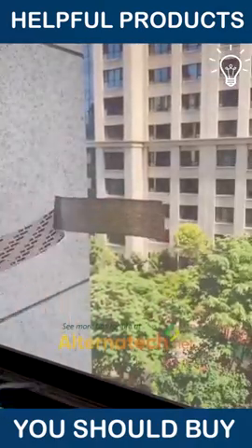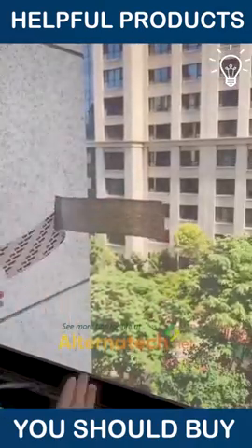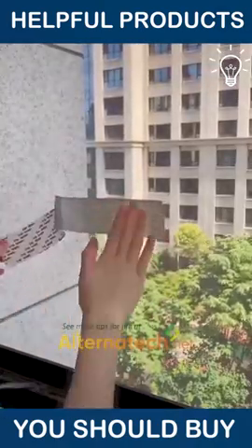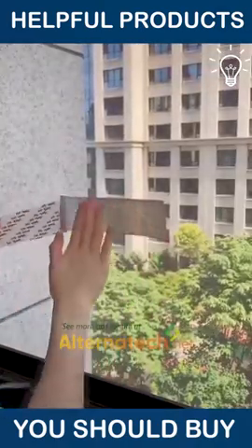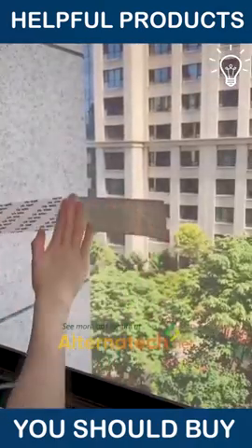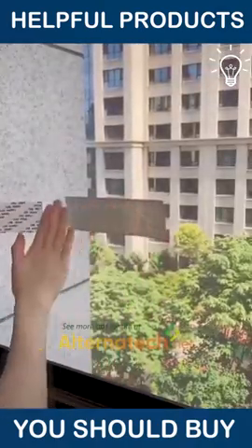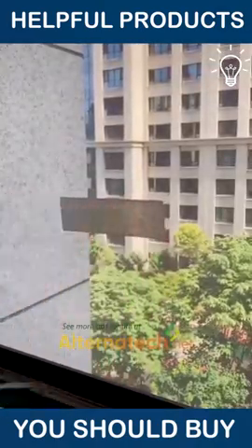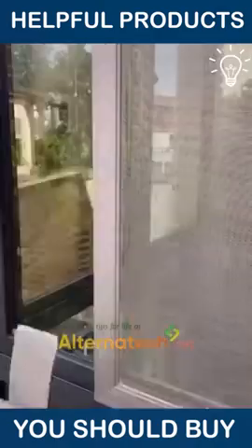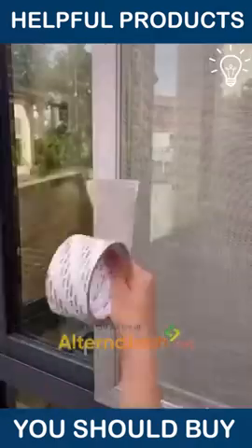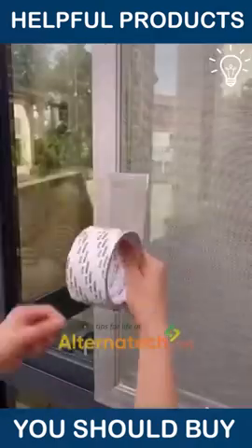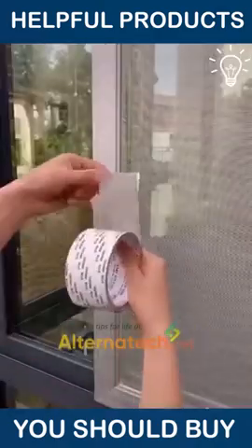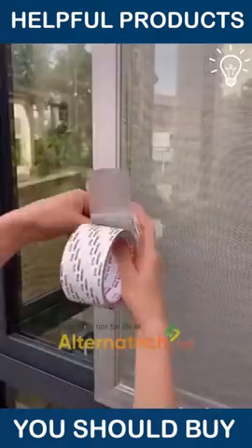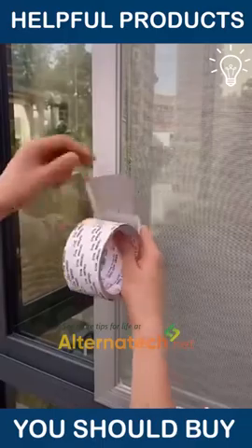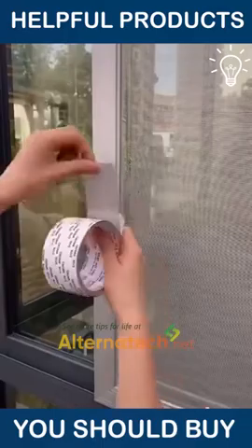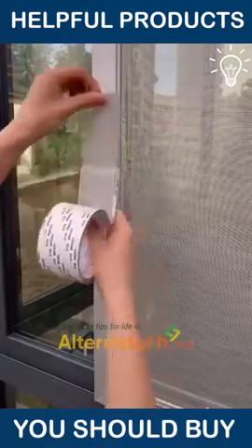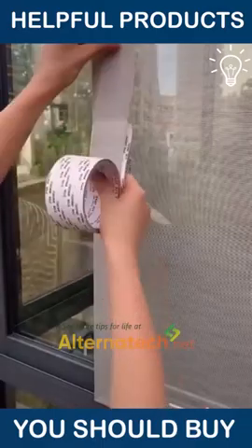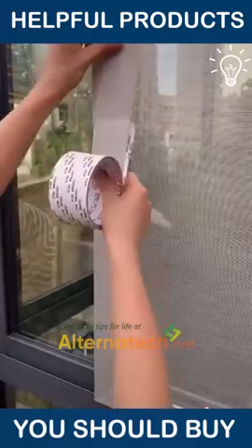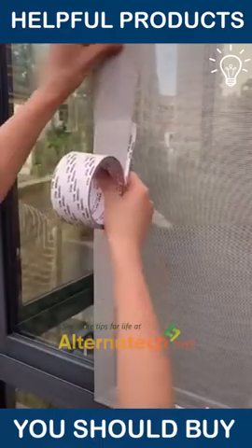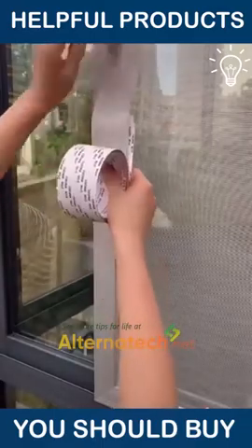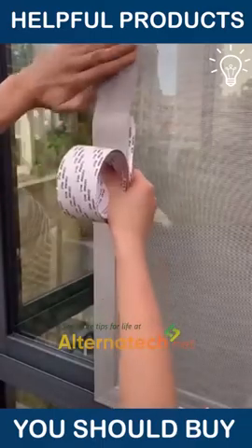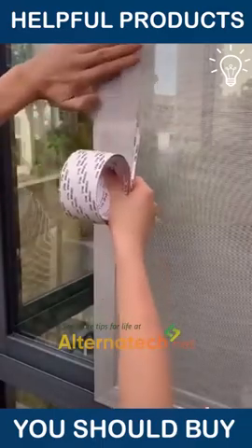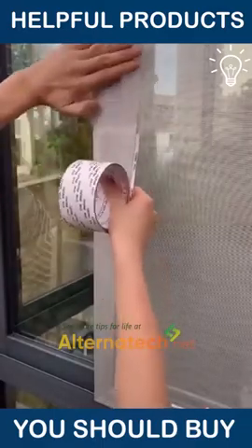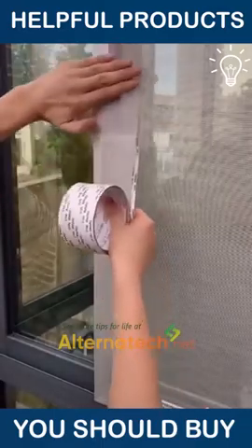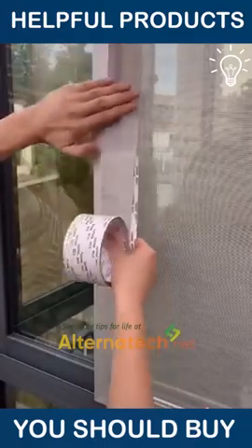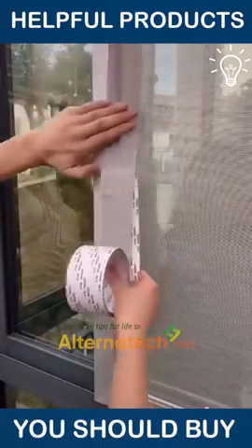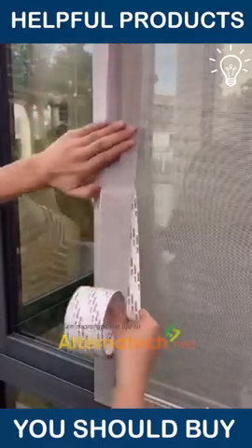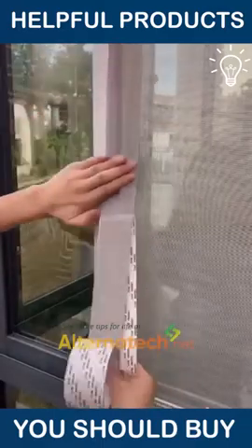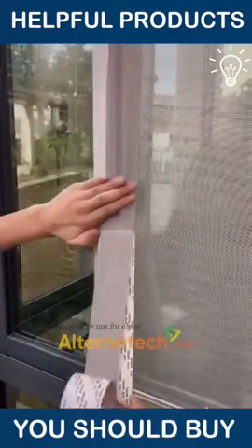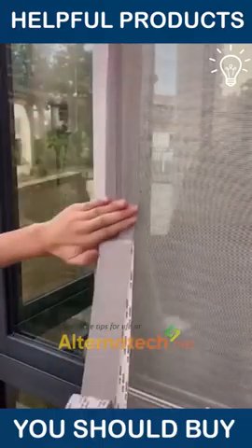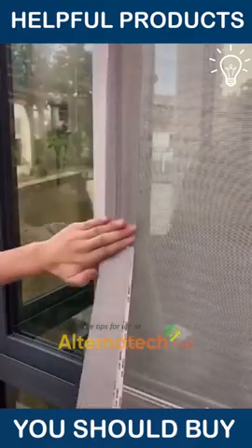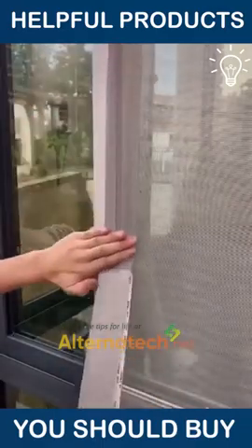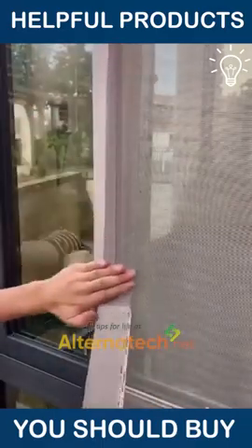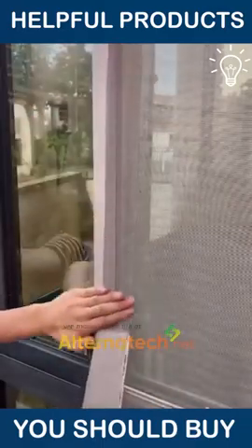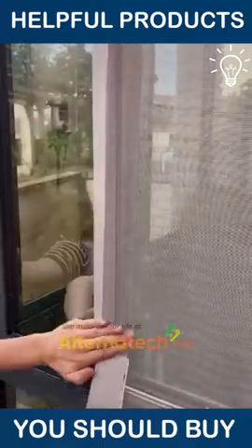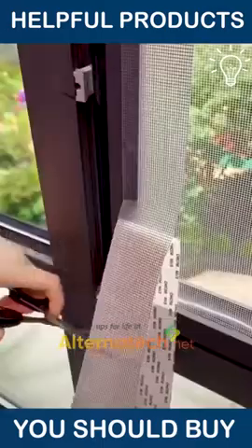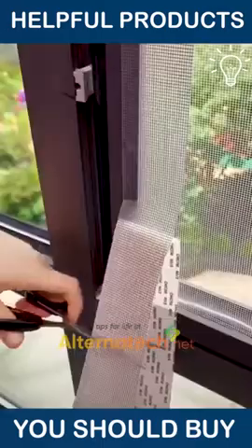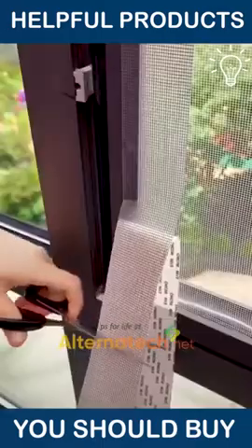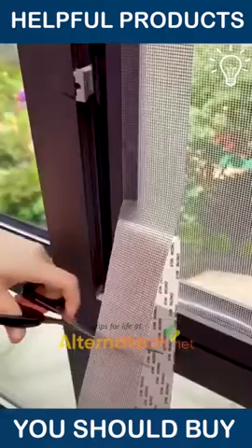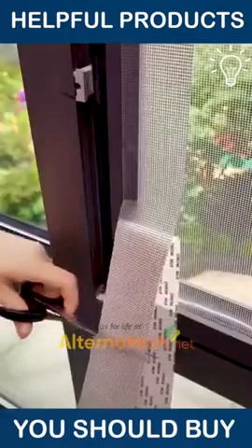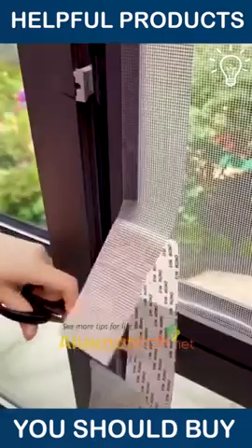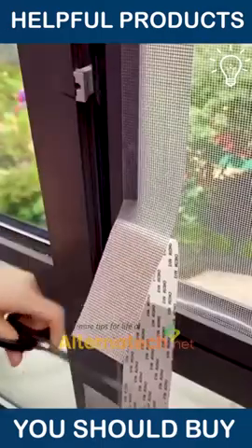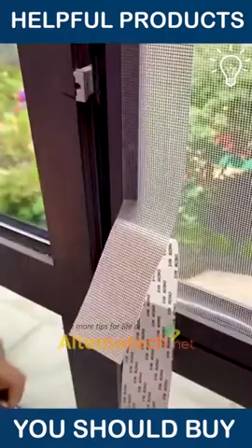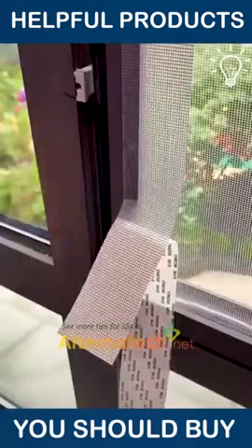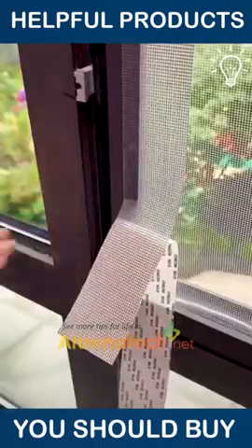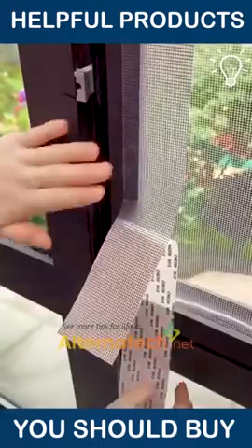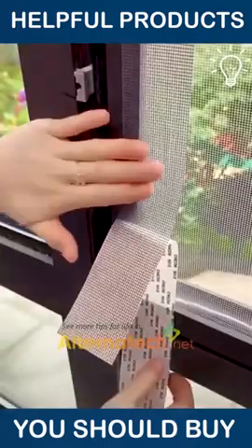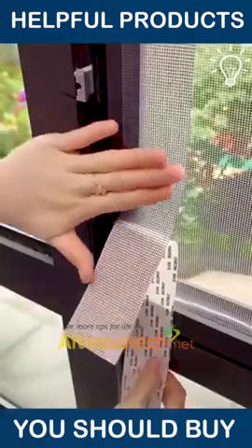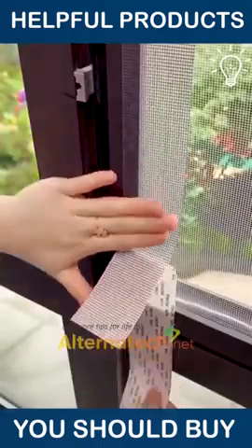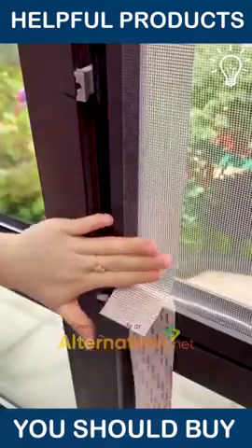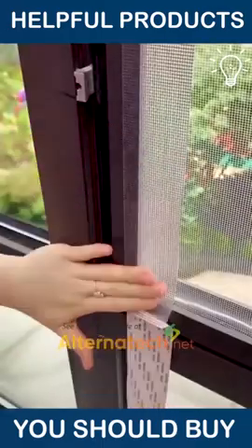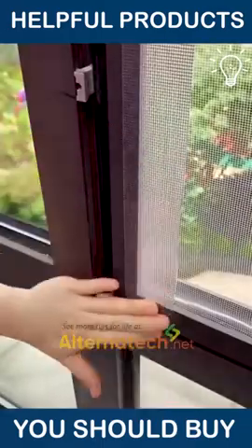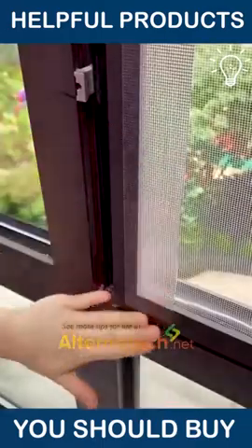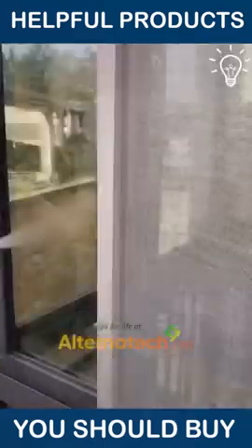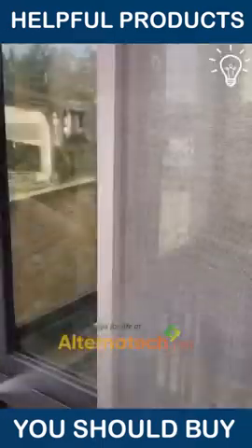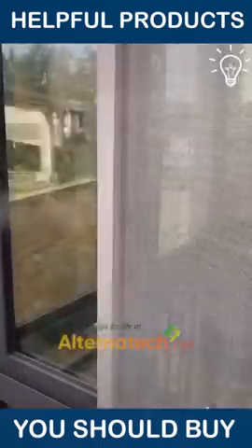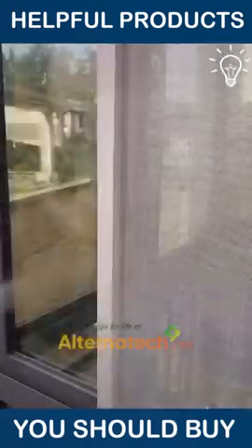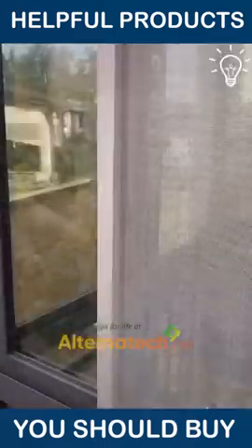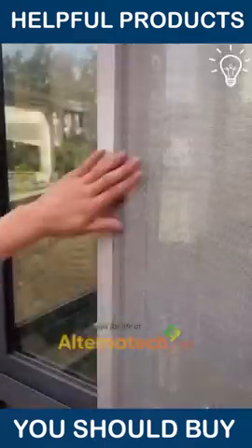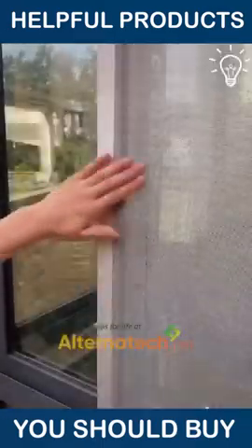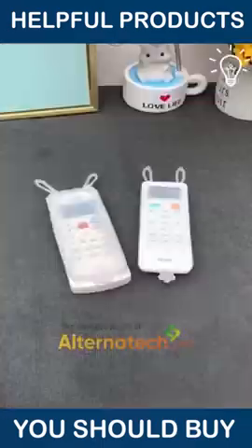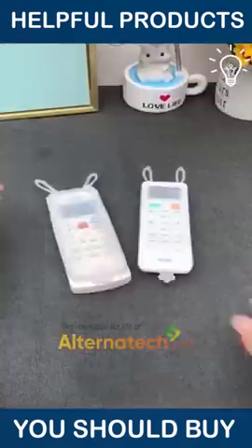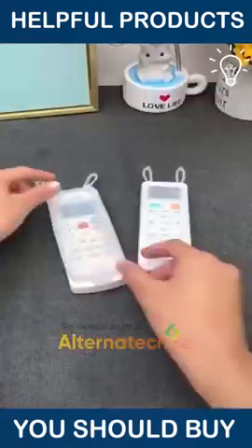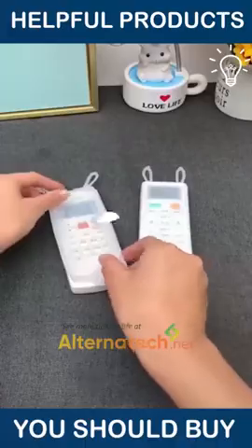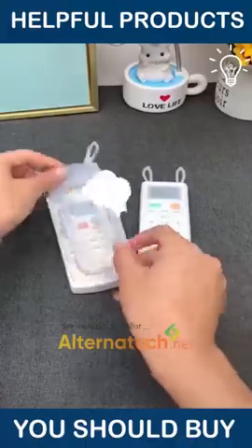This tape is made specifically for this purpose, so next time your window nets get damaged, you know what to do.